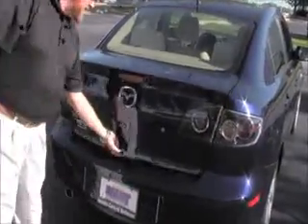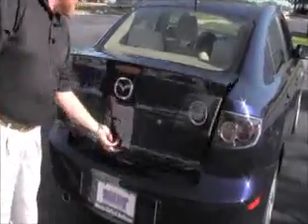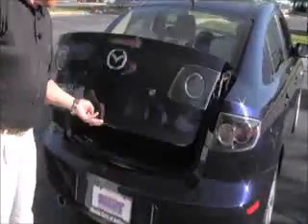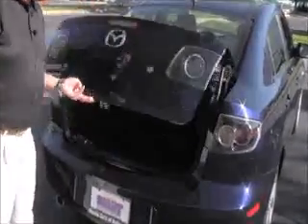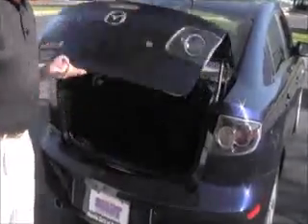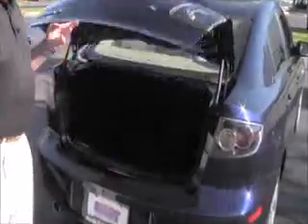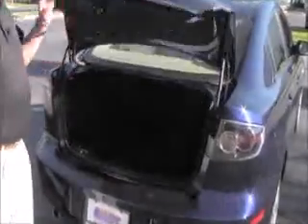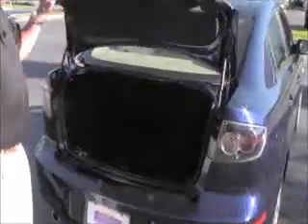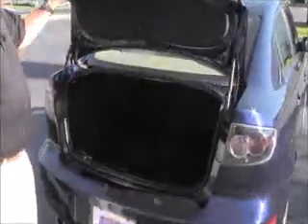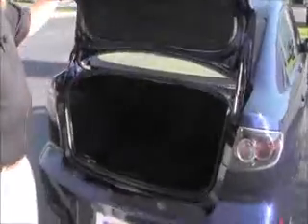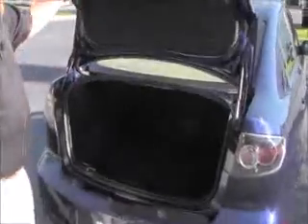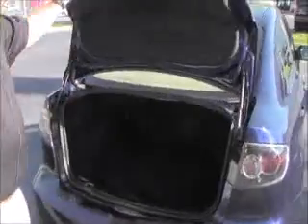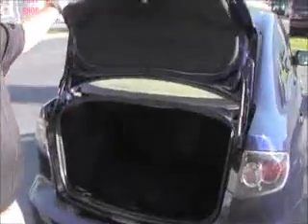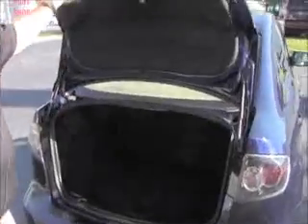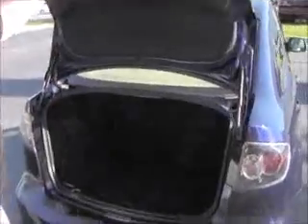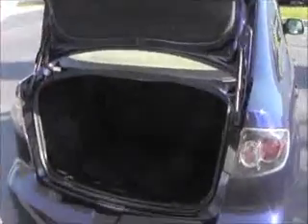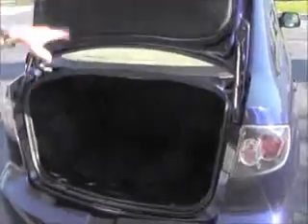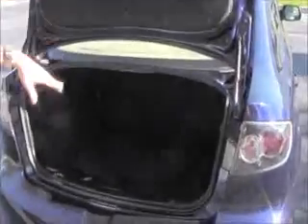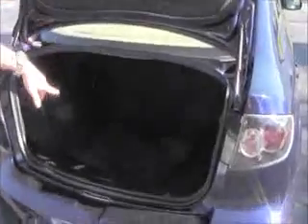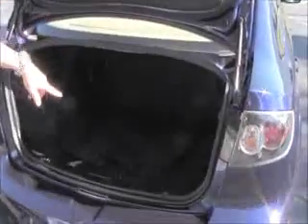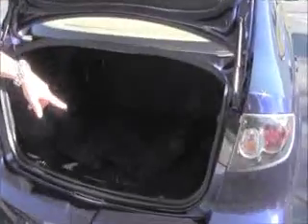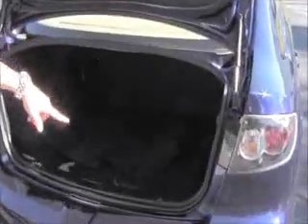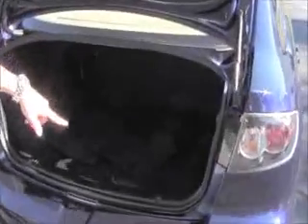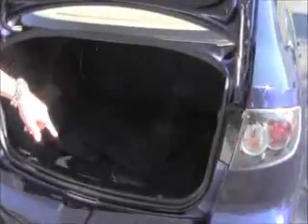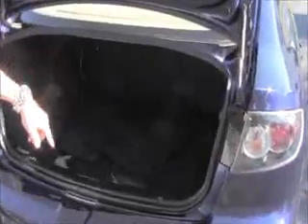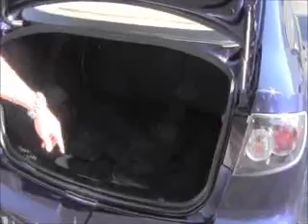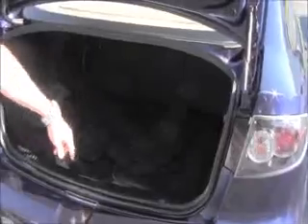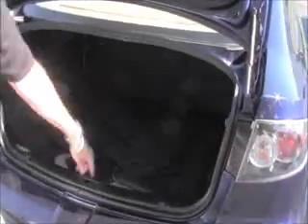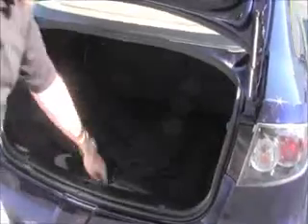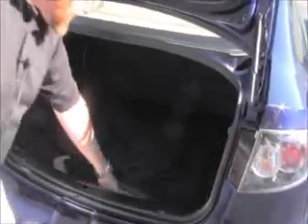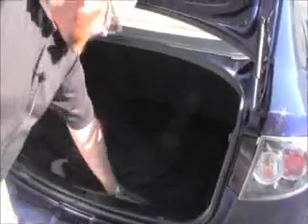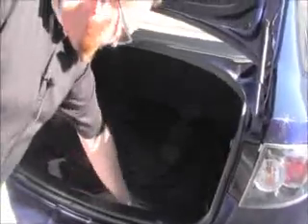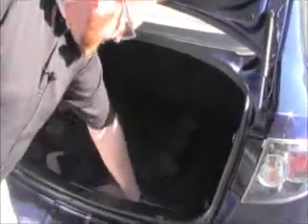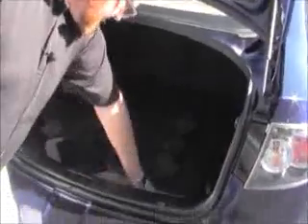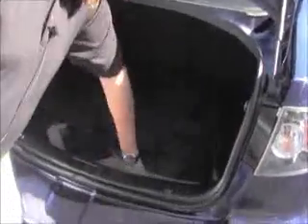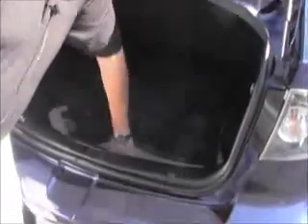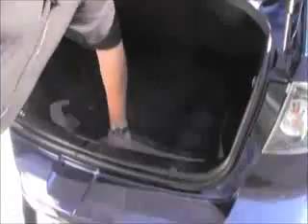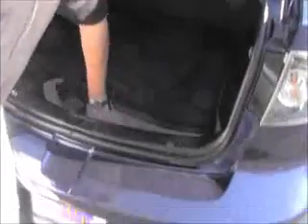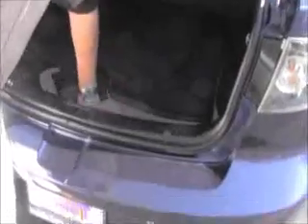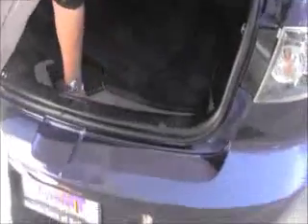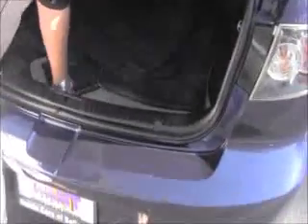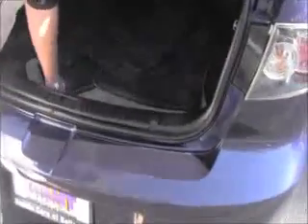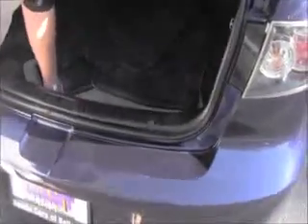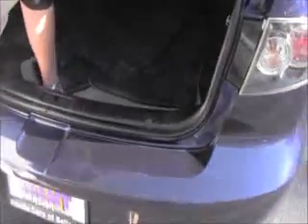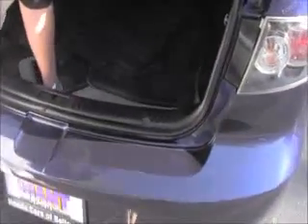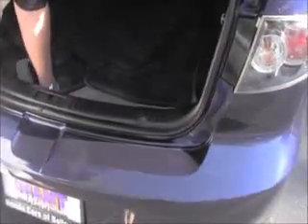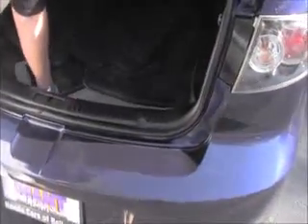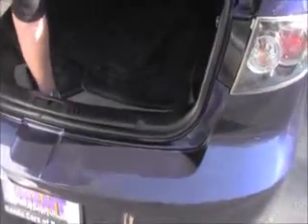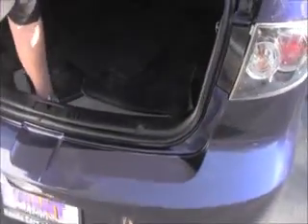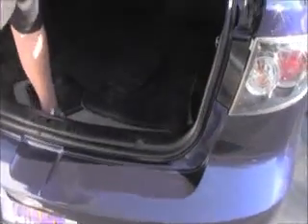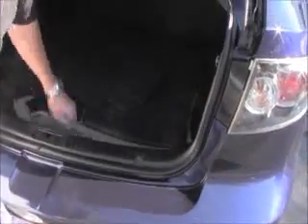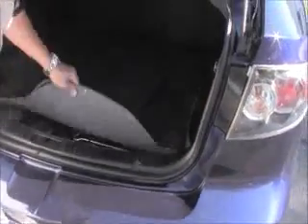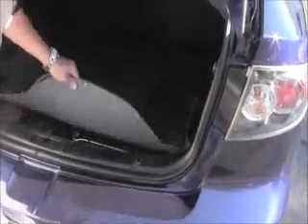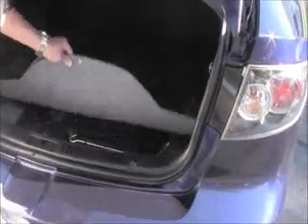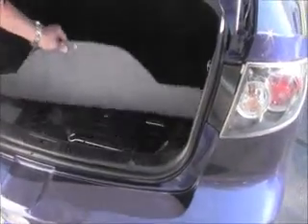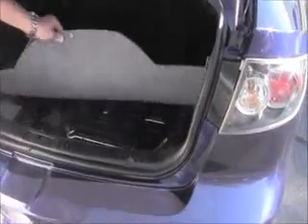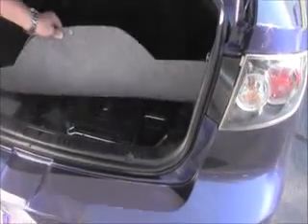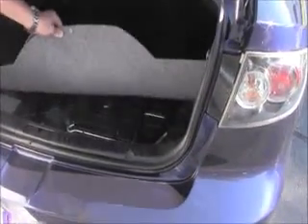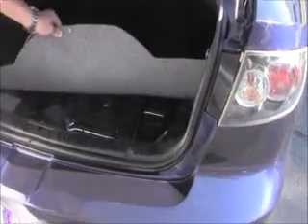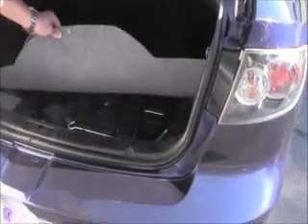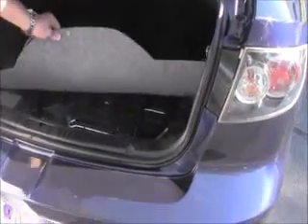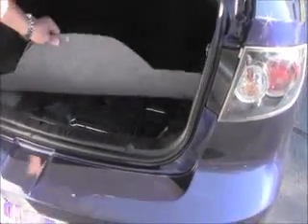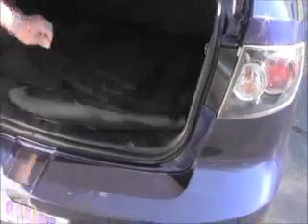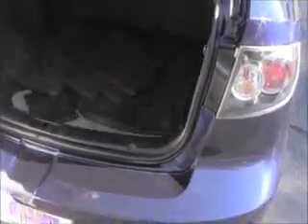Lots of room in the trunk, rubber and carpeted mats, spare tire underneath, jack and tools.